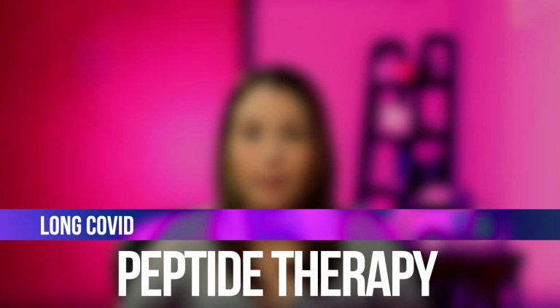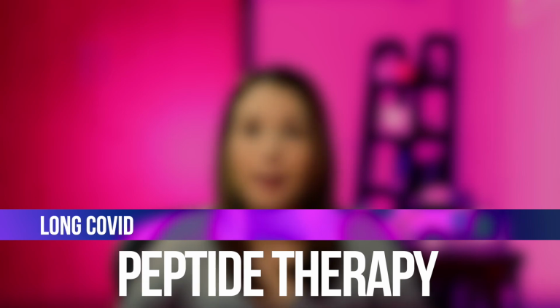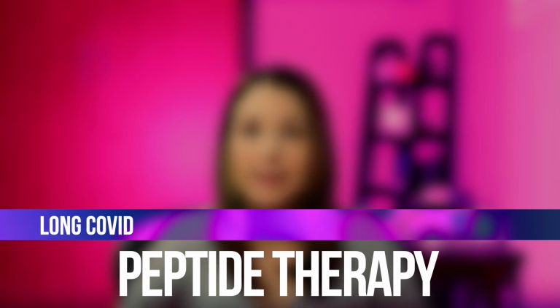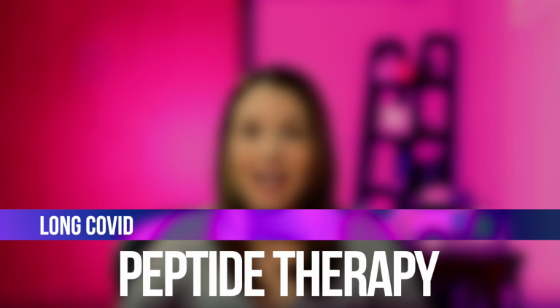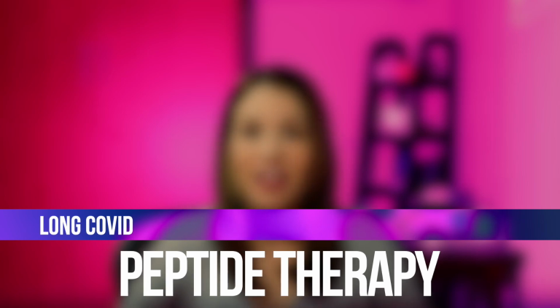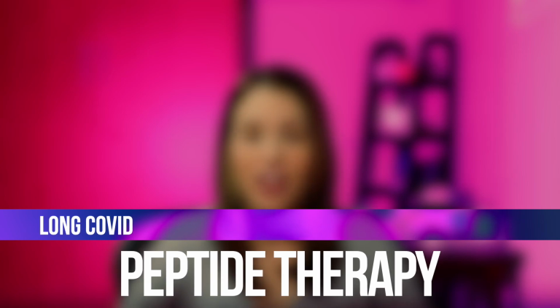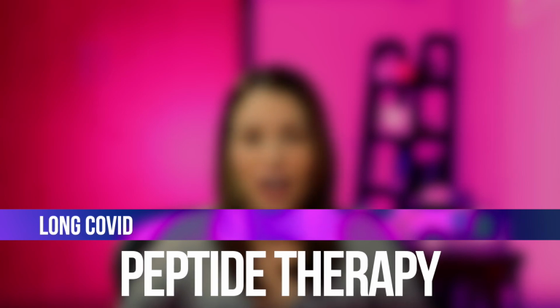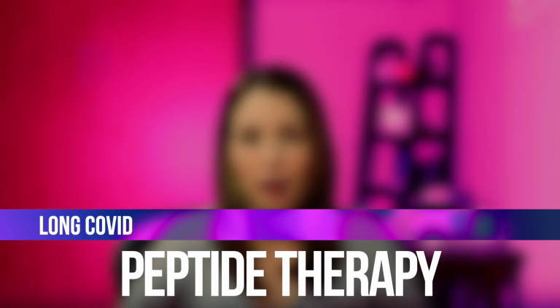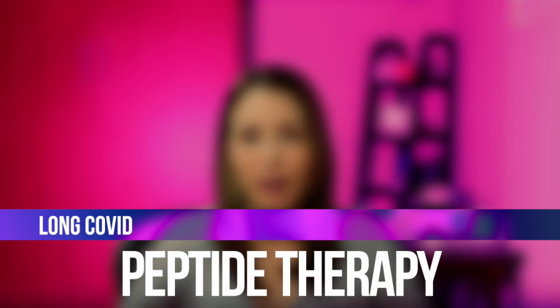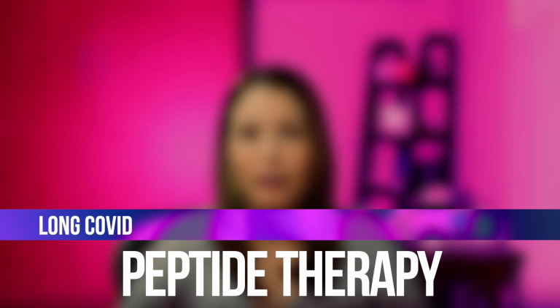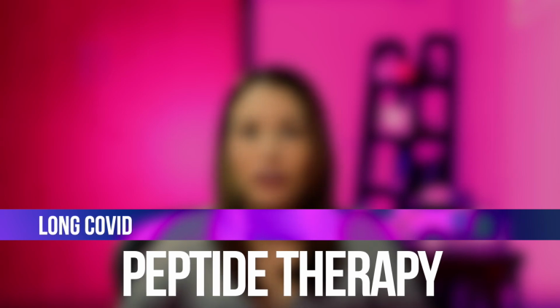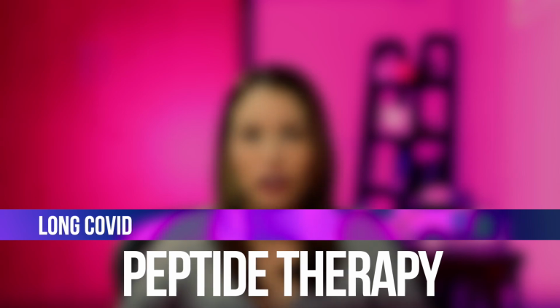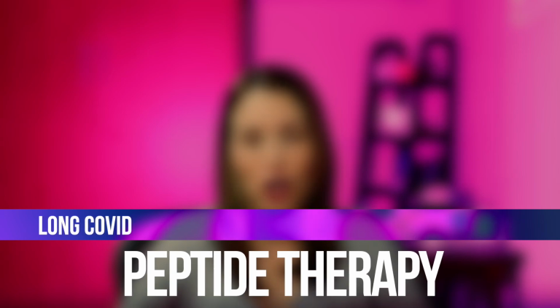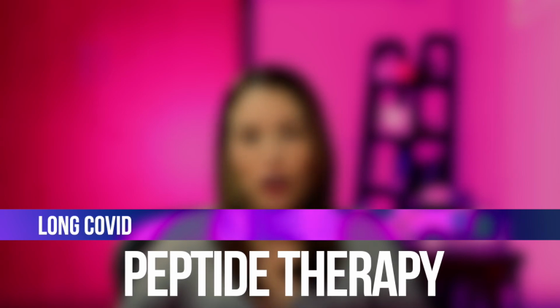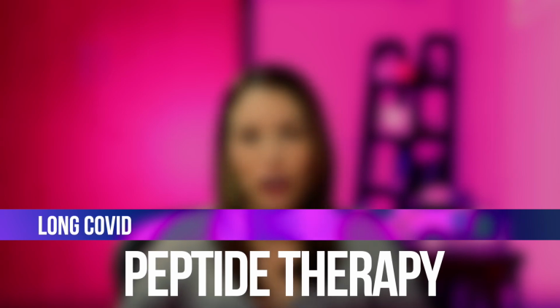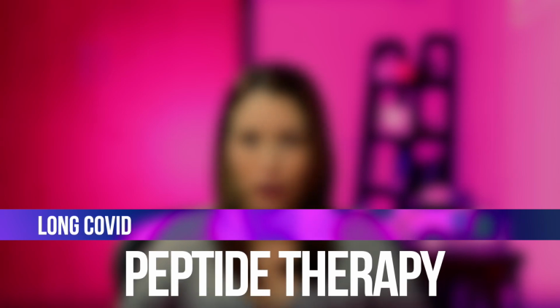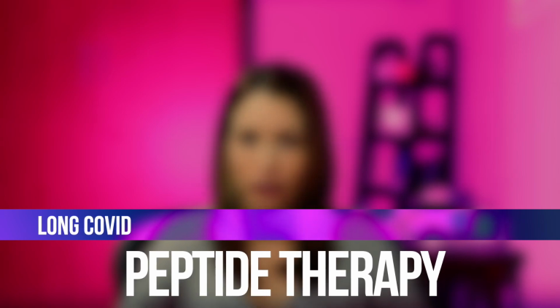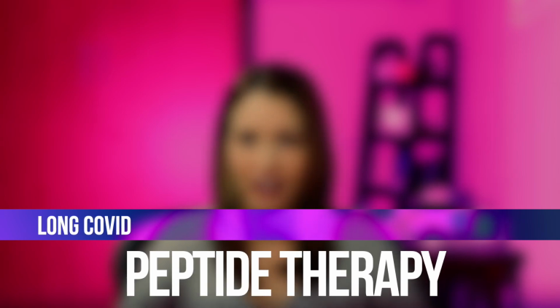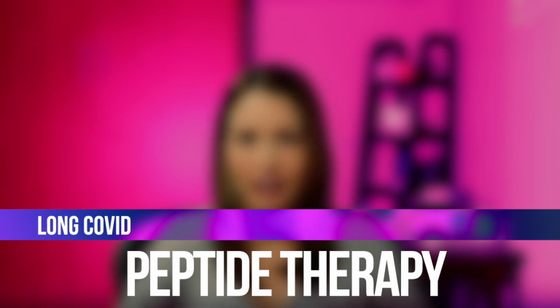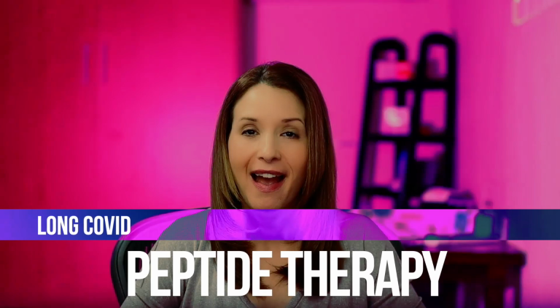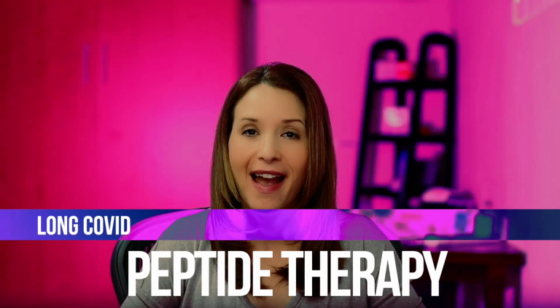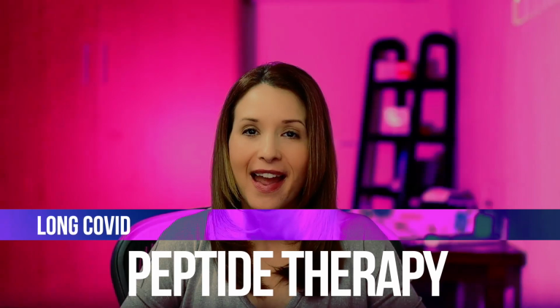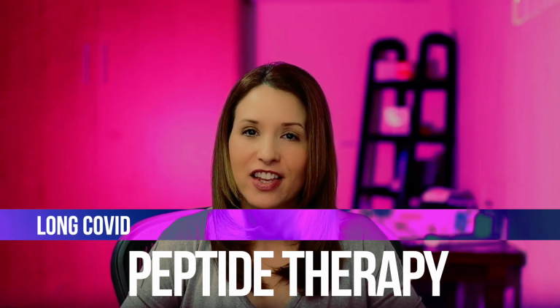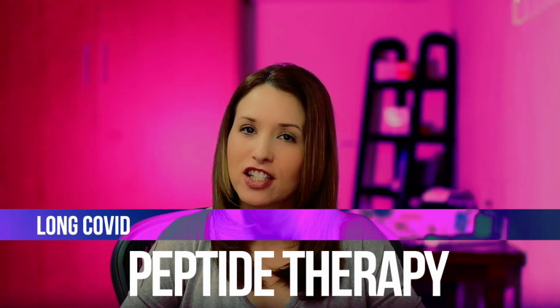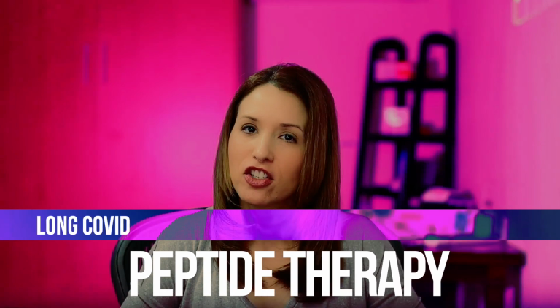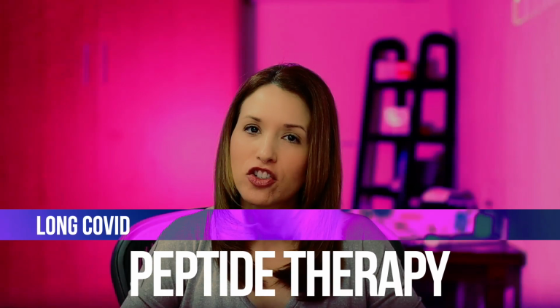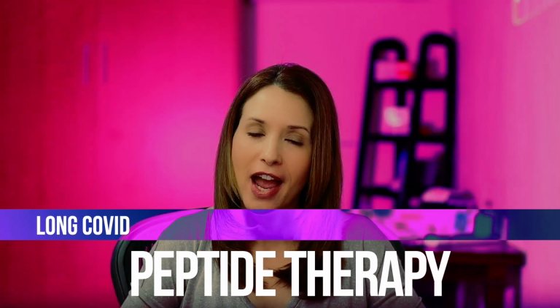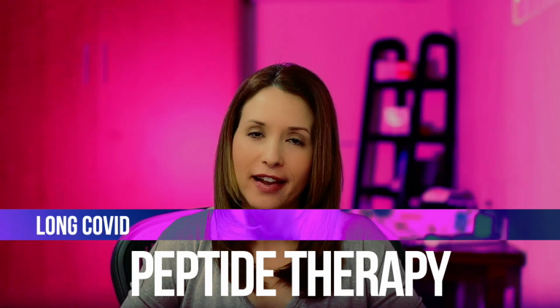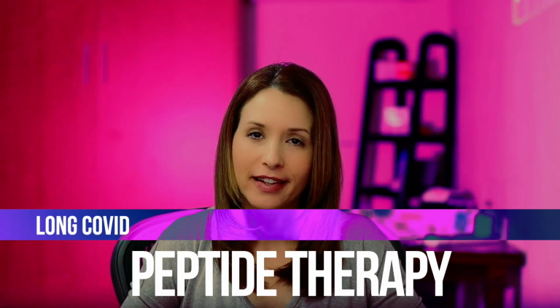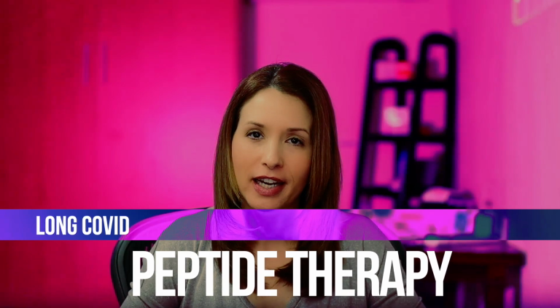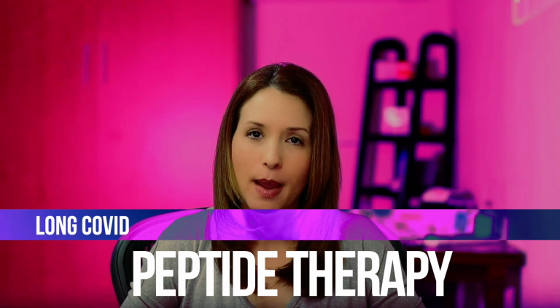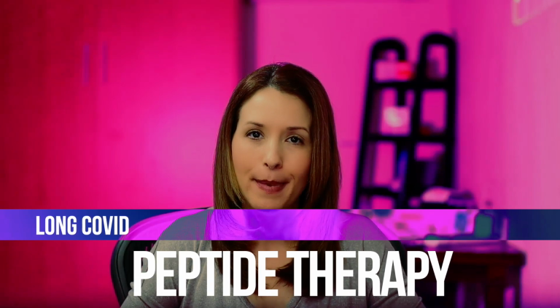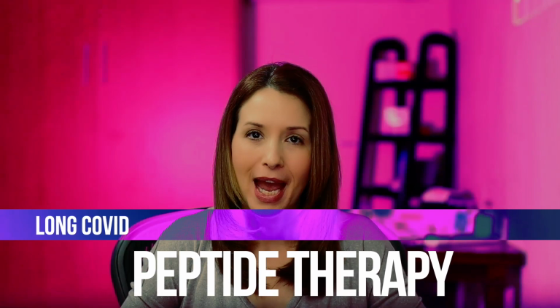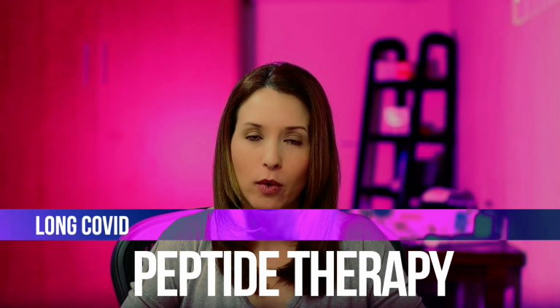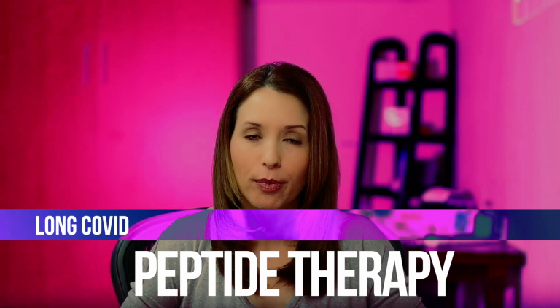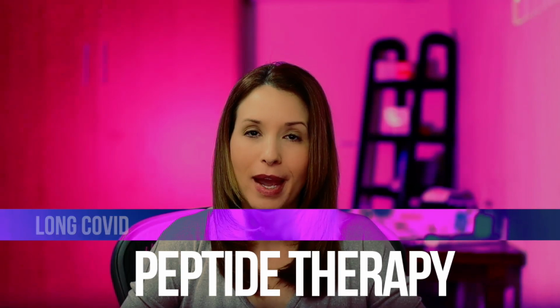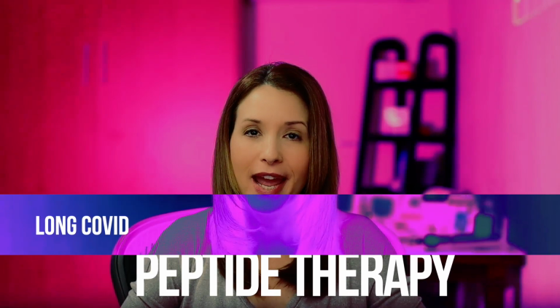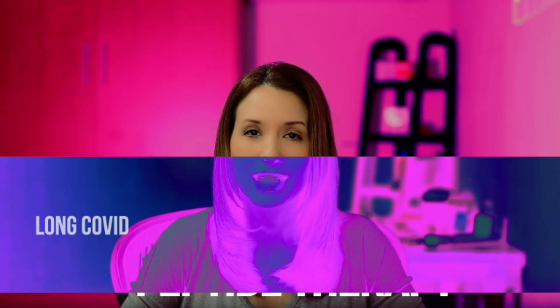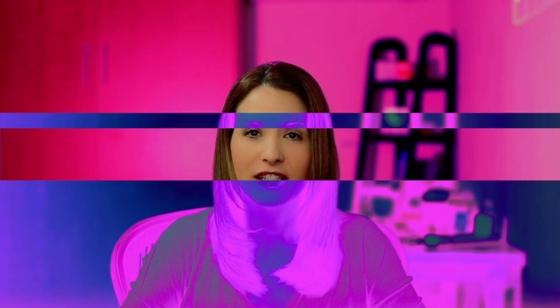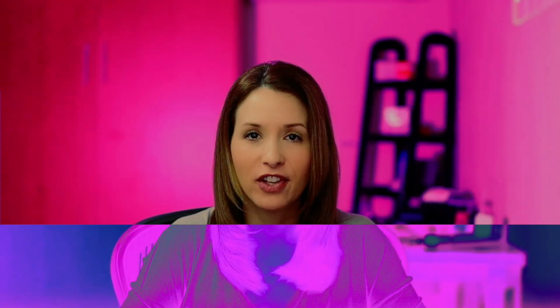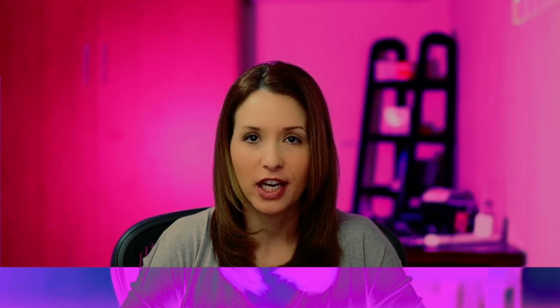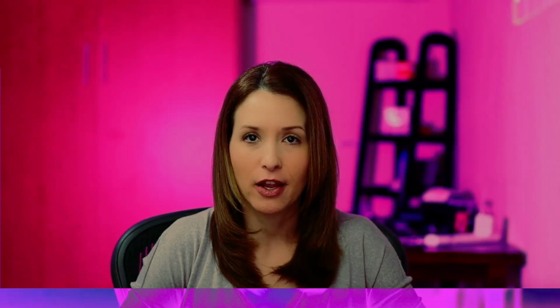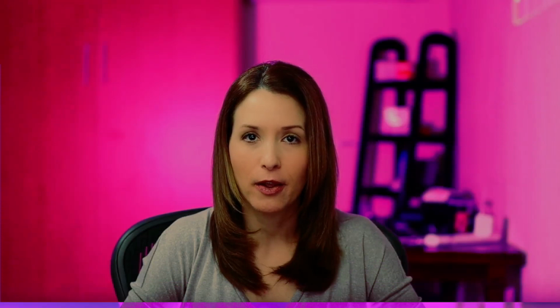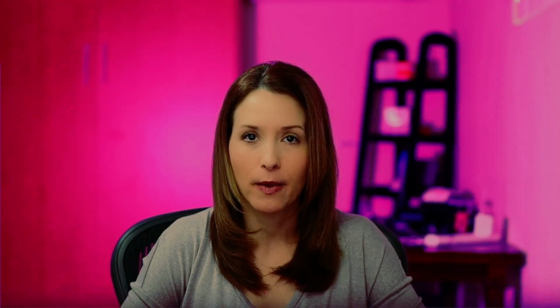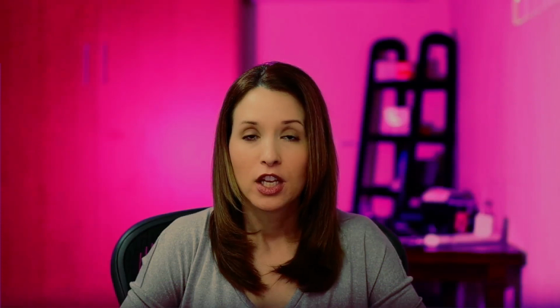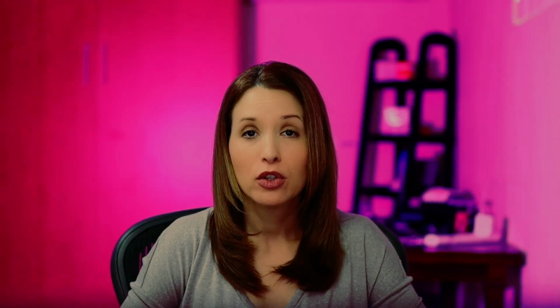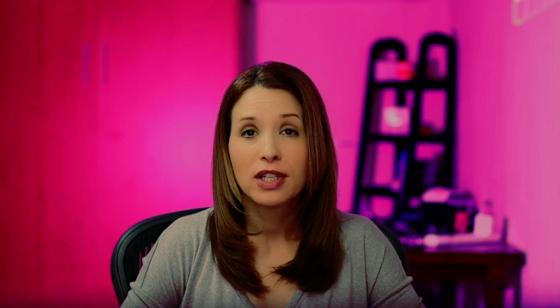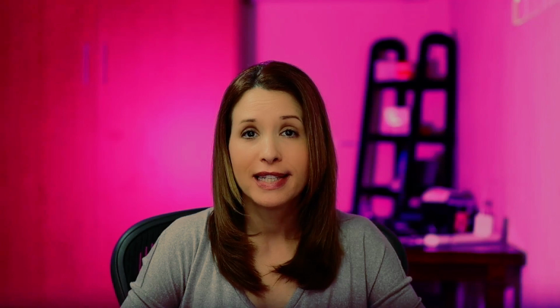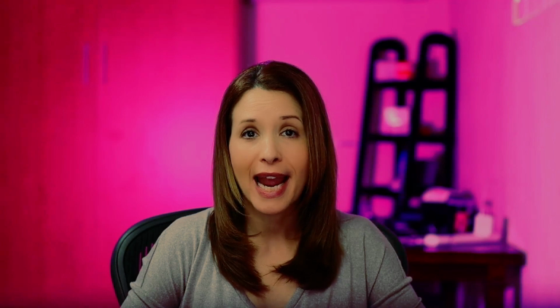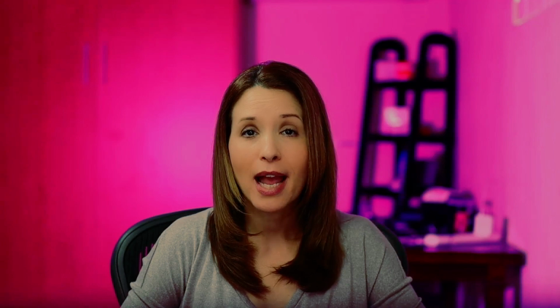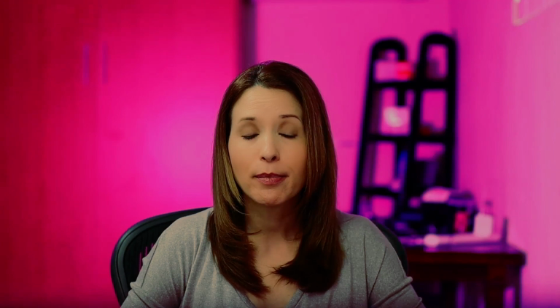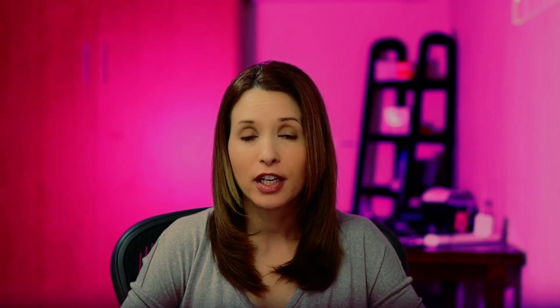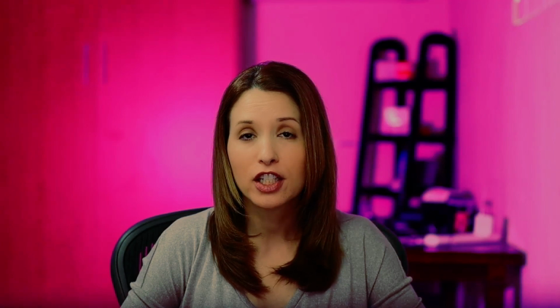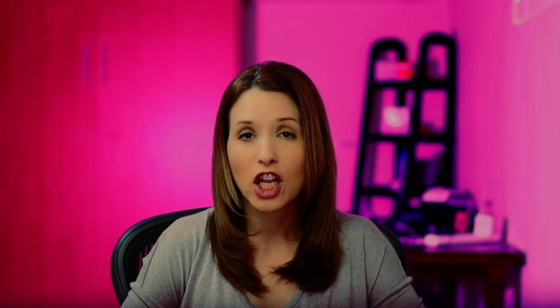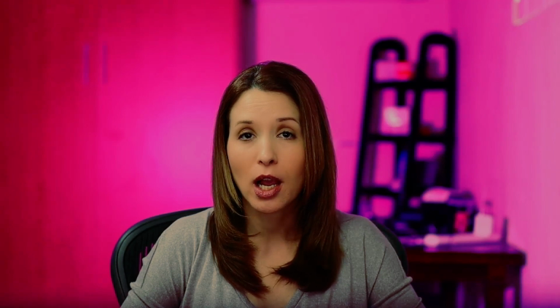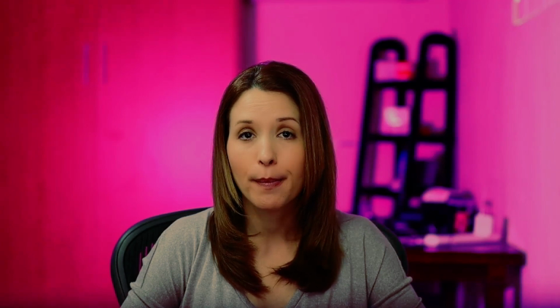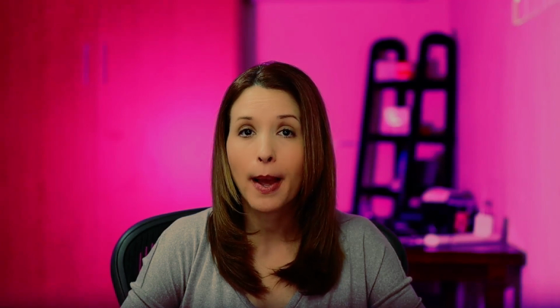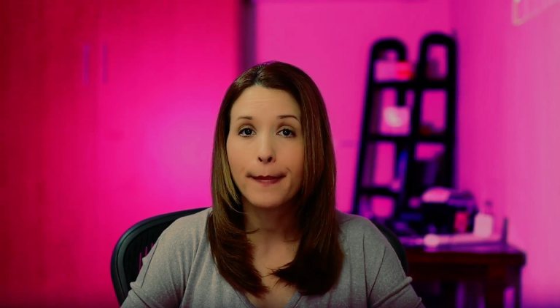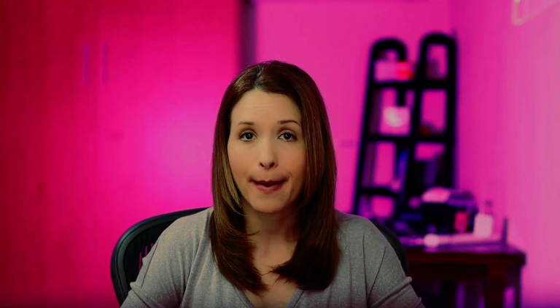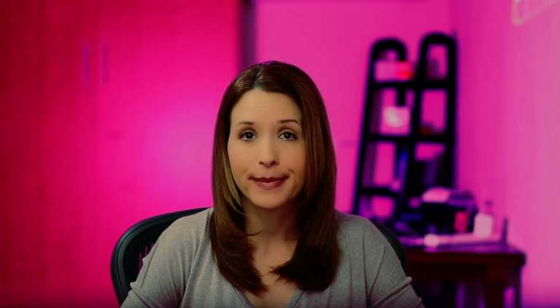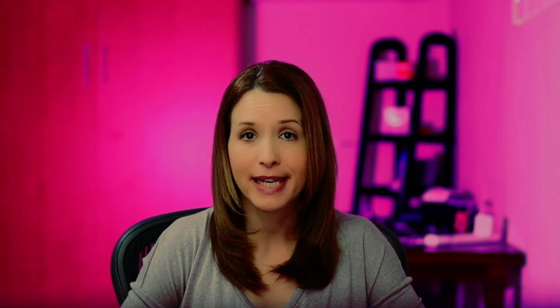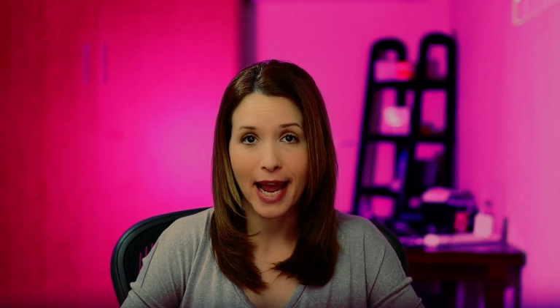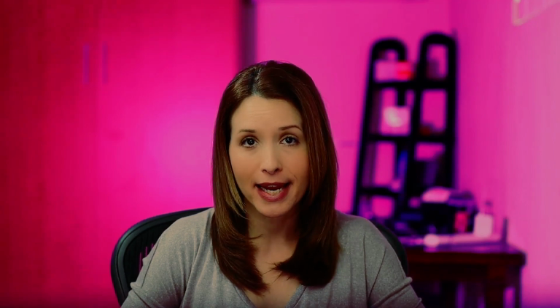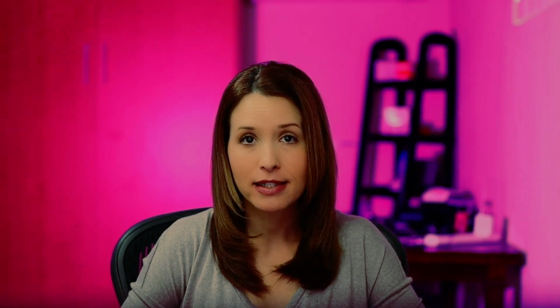Peptide therapy for long COVID. This is Jacqueline, and I'm back with my next video. Today I'm going to talk about peptides.